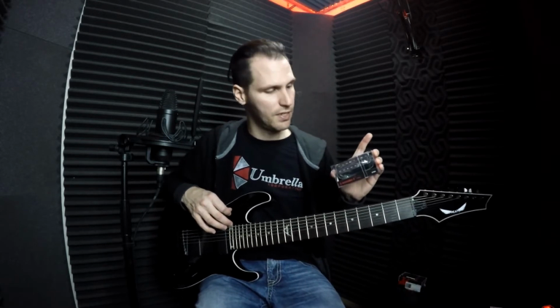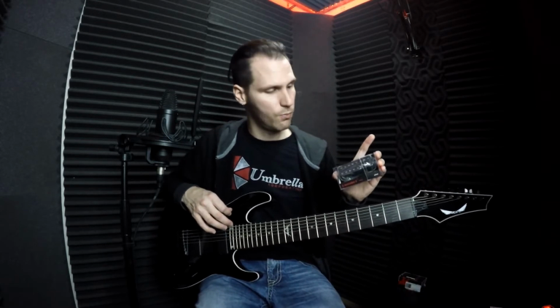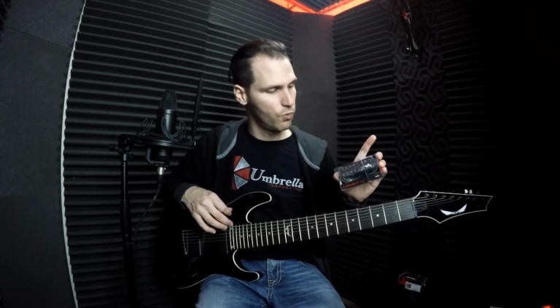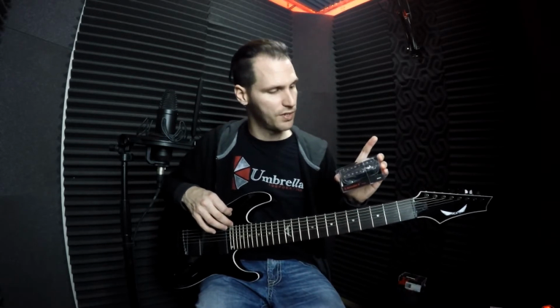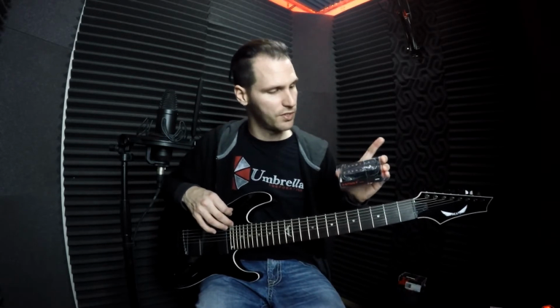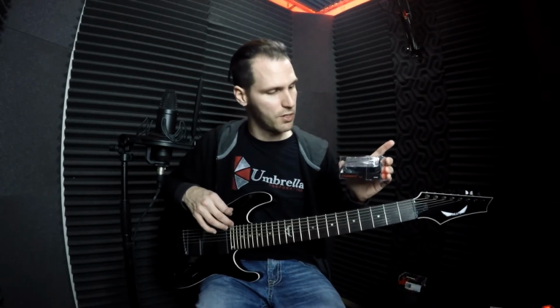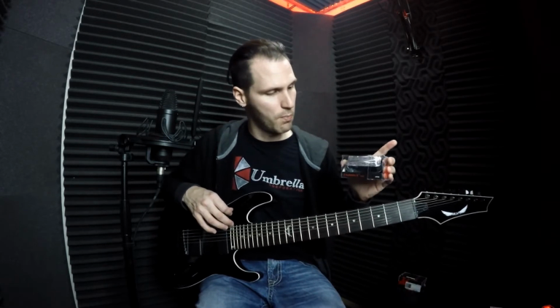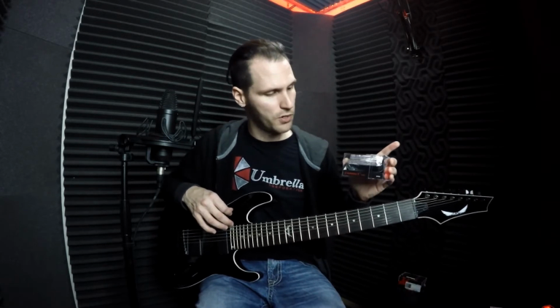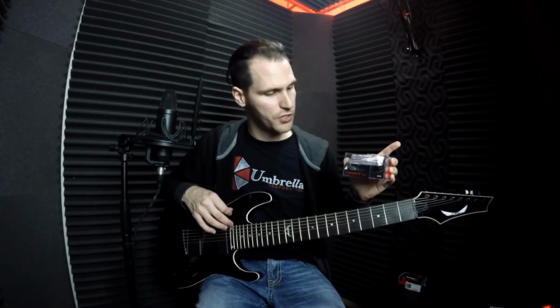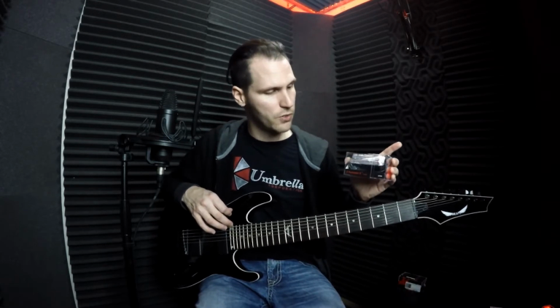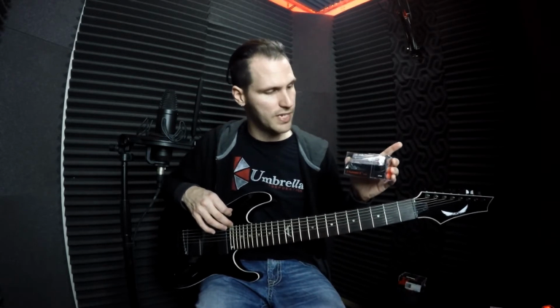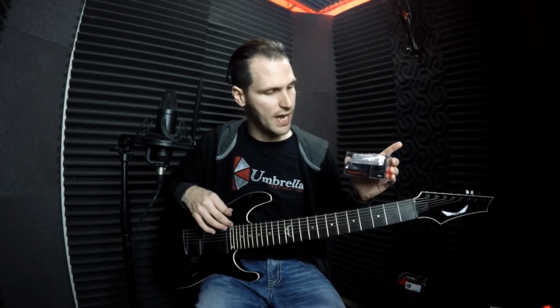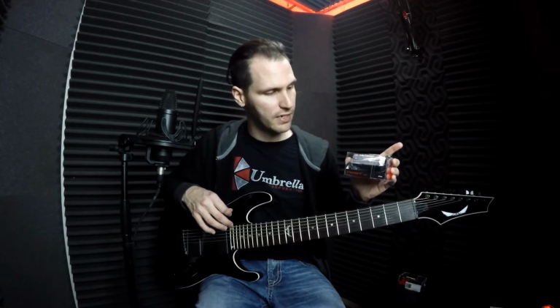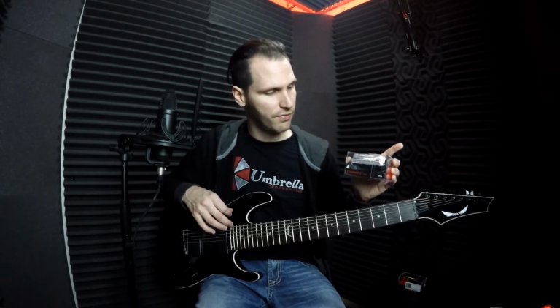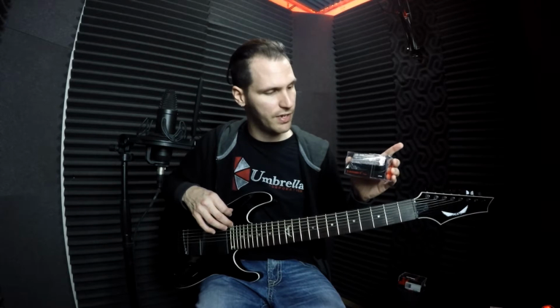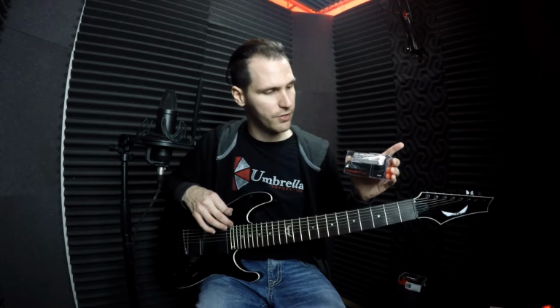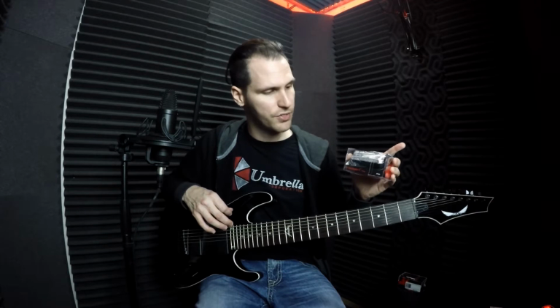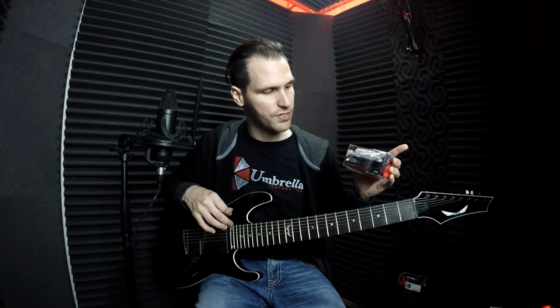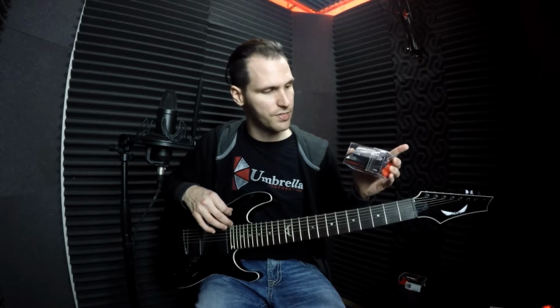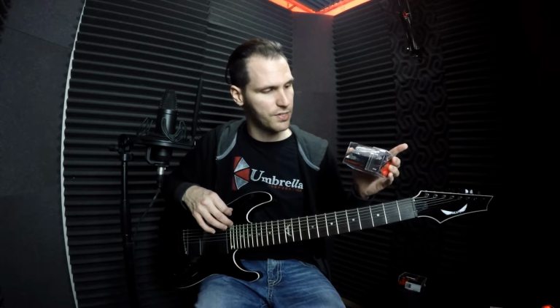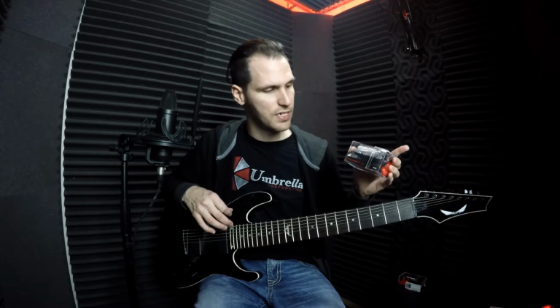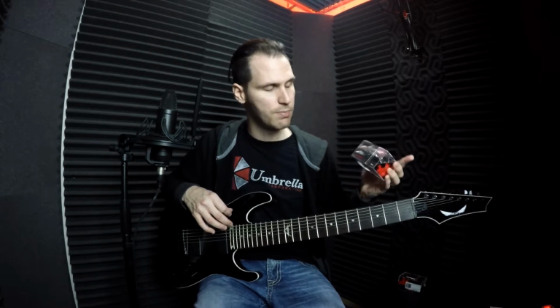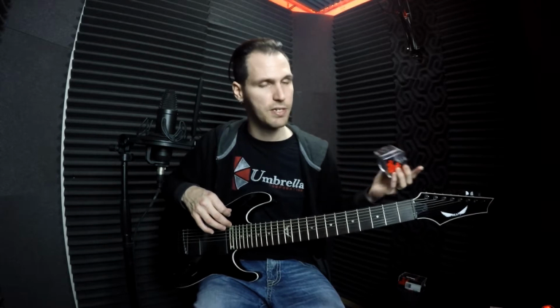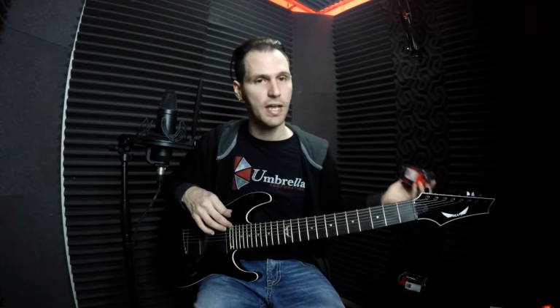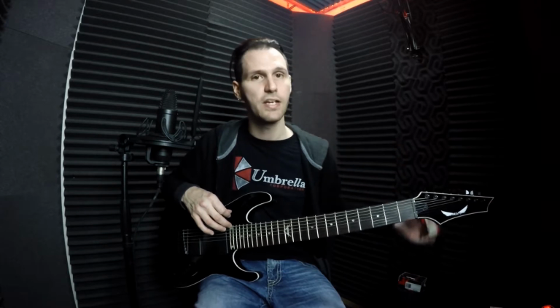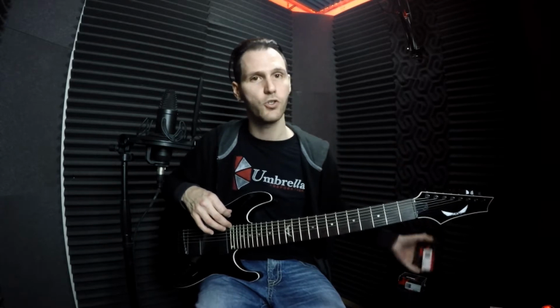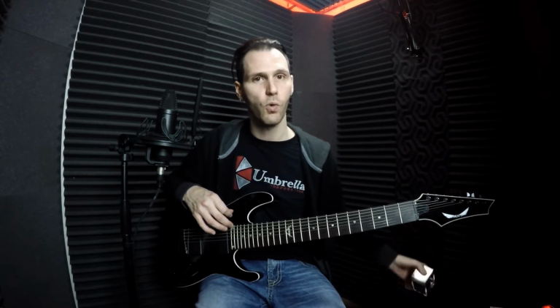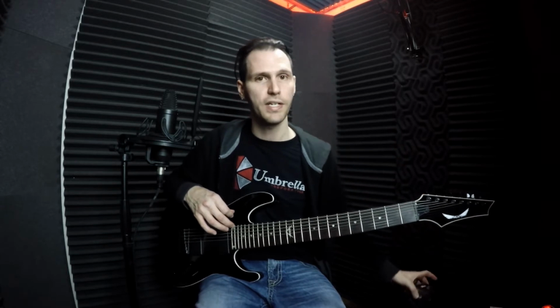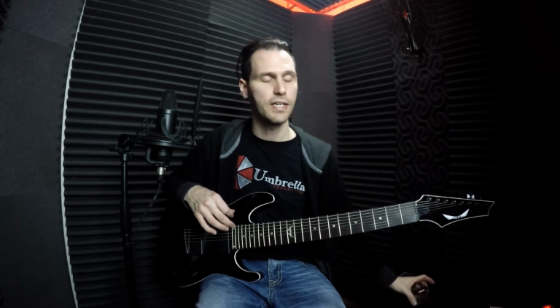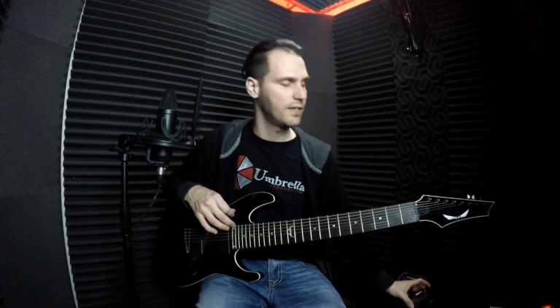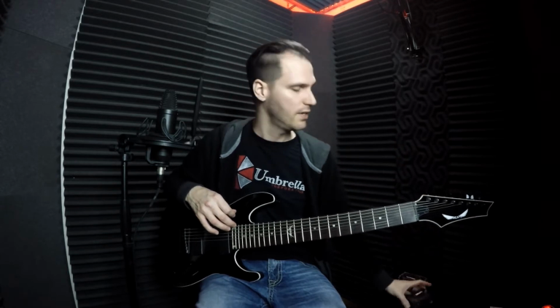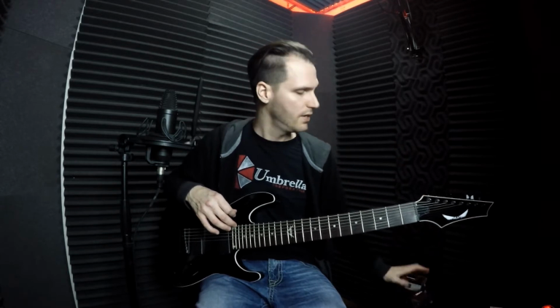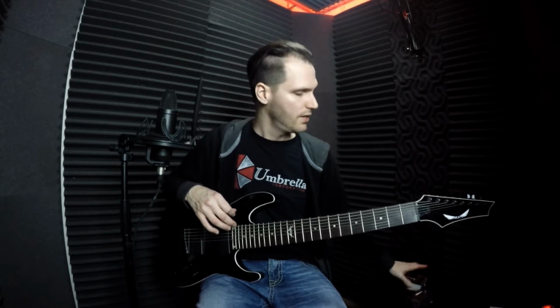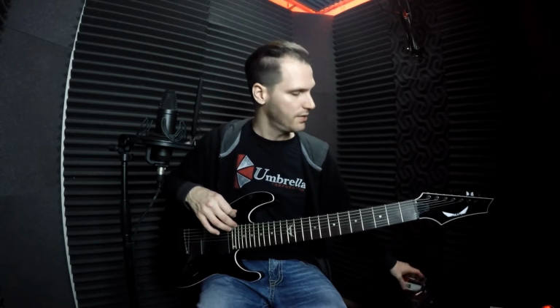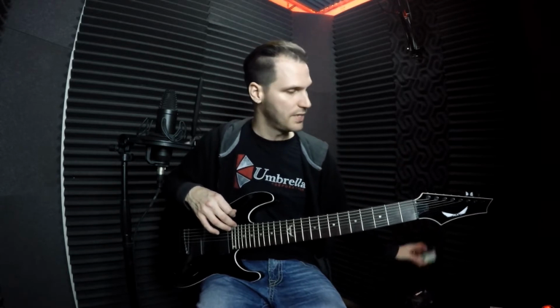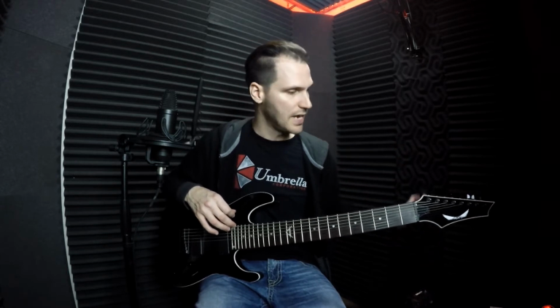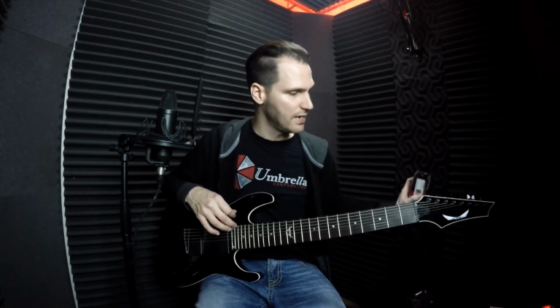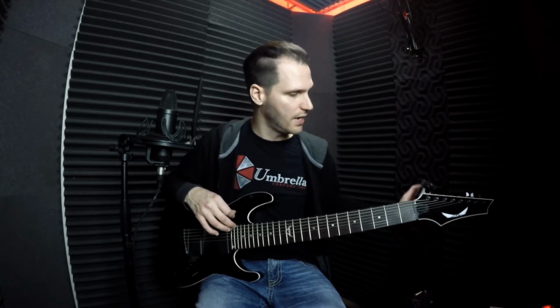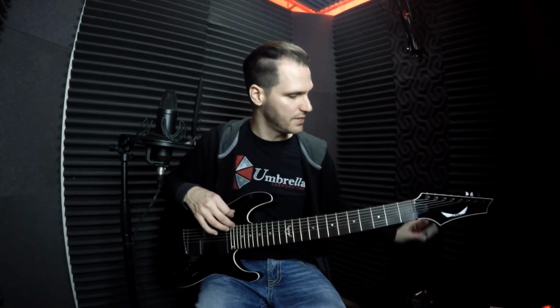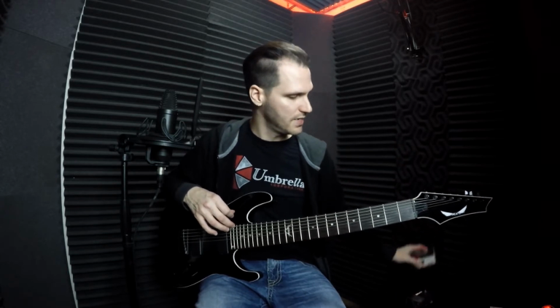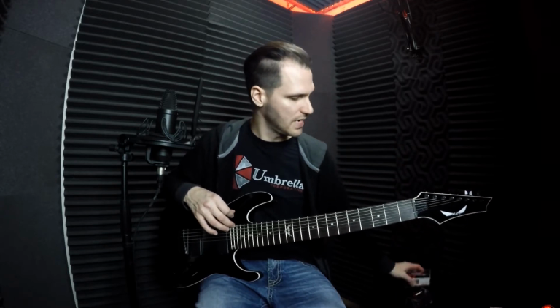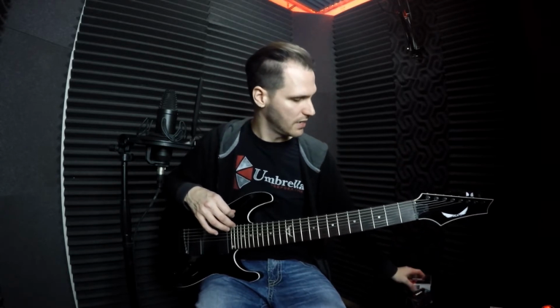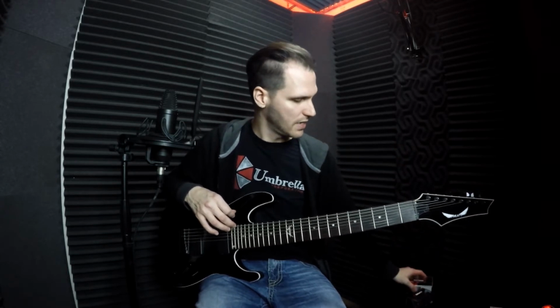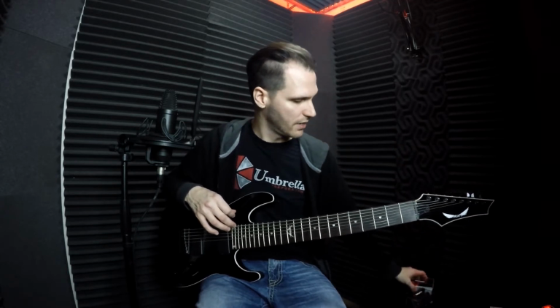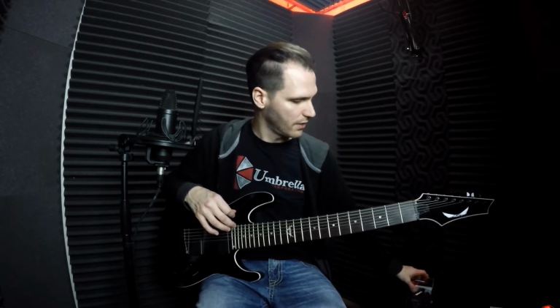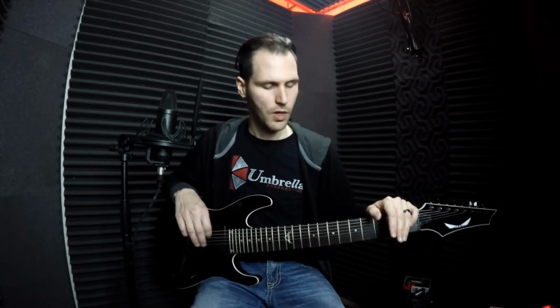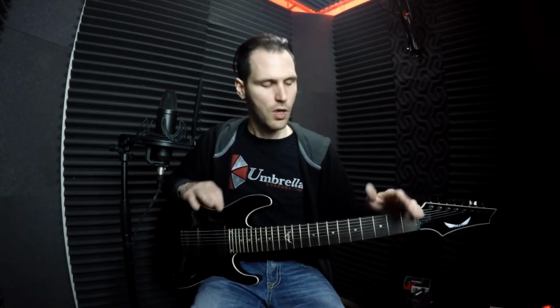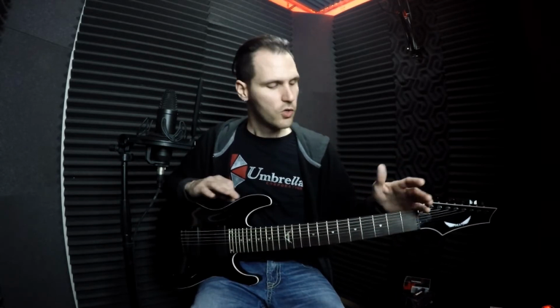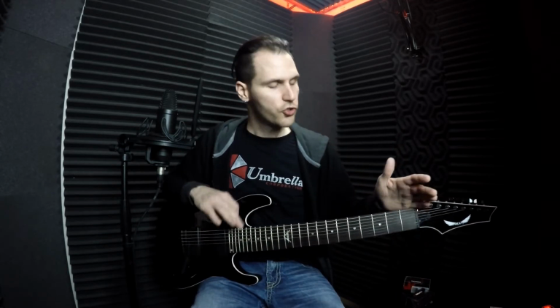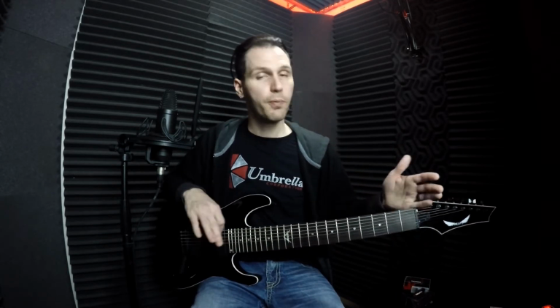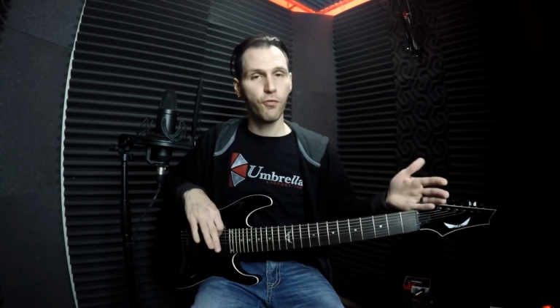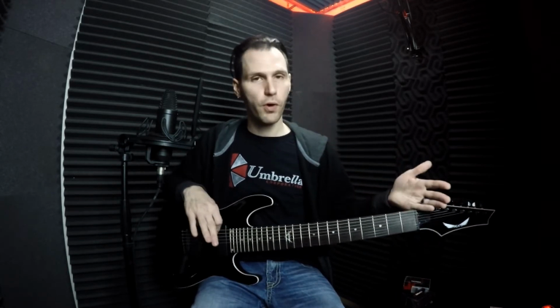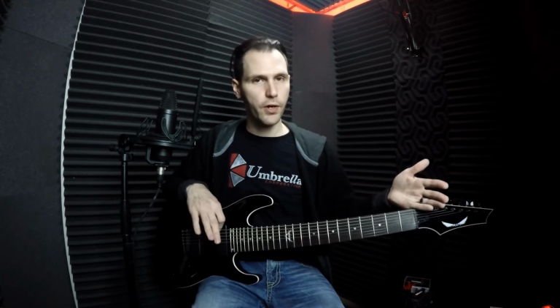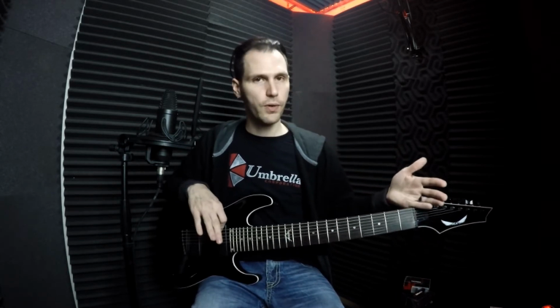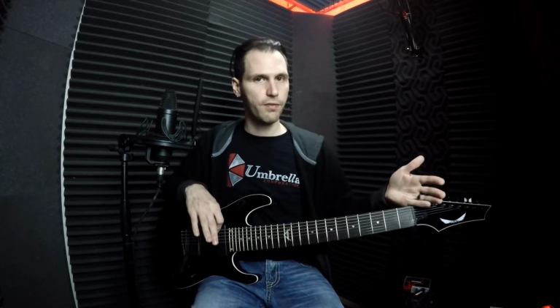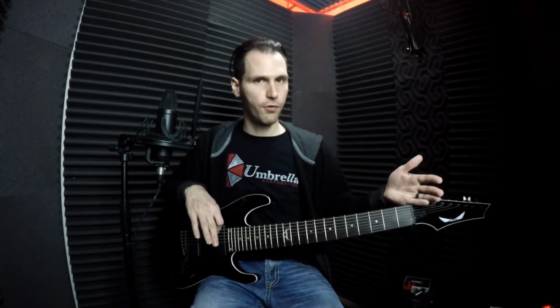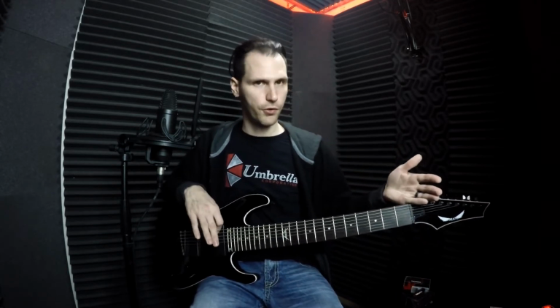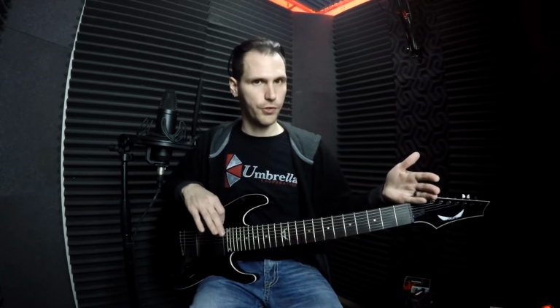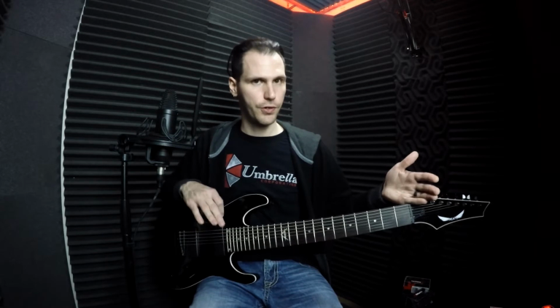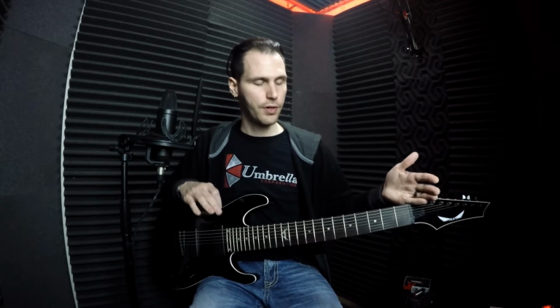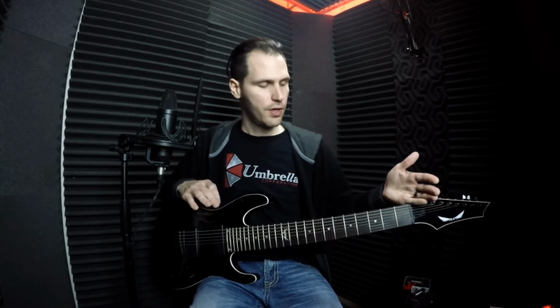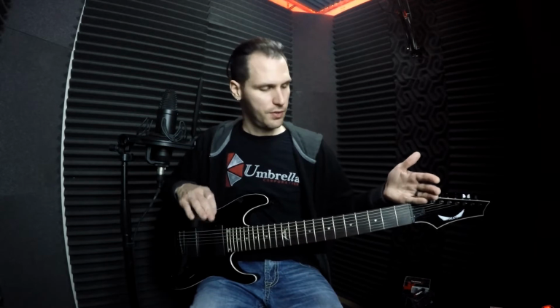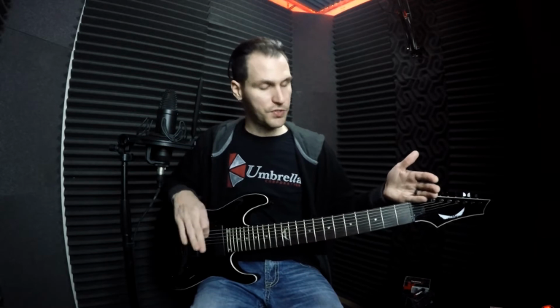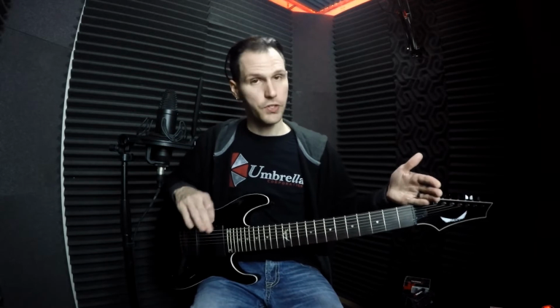As a matter of fact, I am replacing the stock pickups with DiMarzio Deactivators — the DP820 and the DP819.